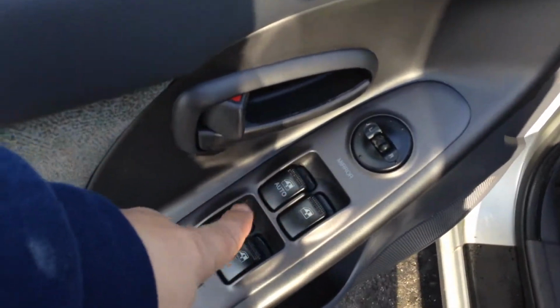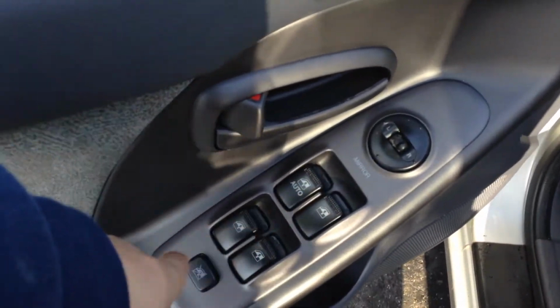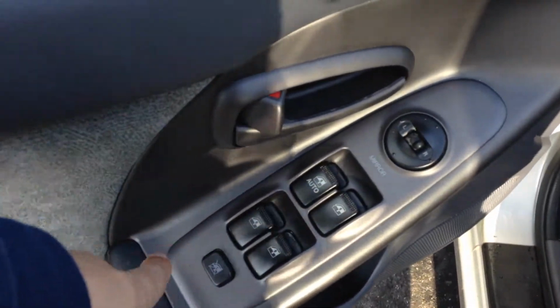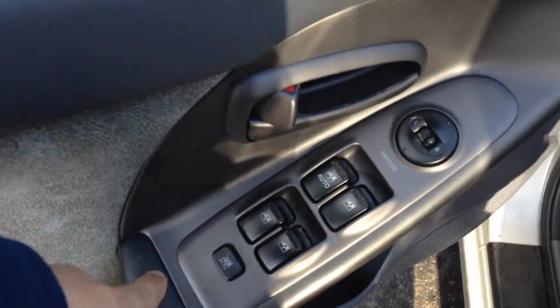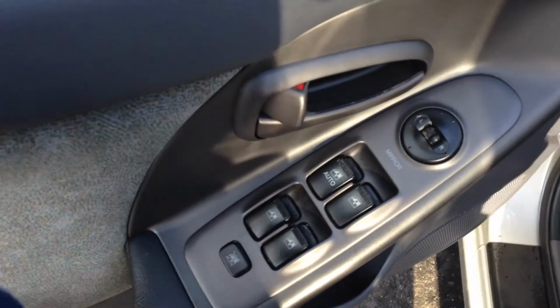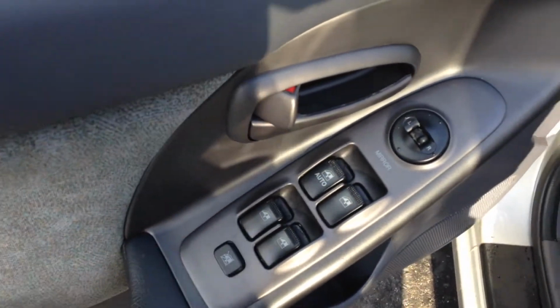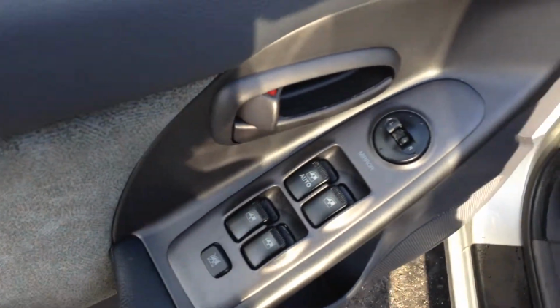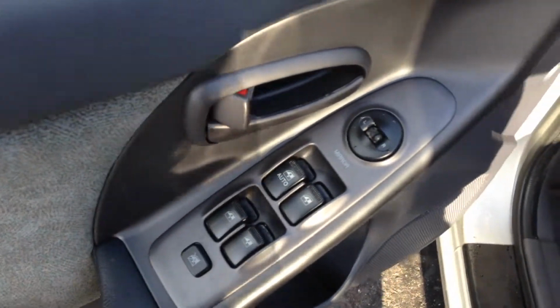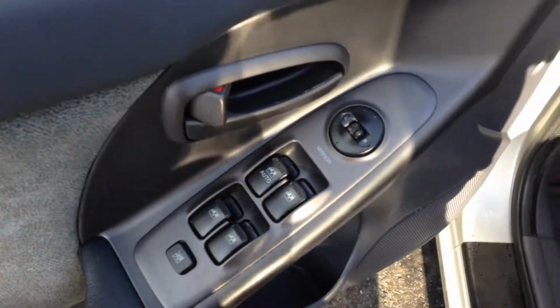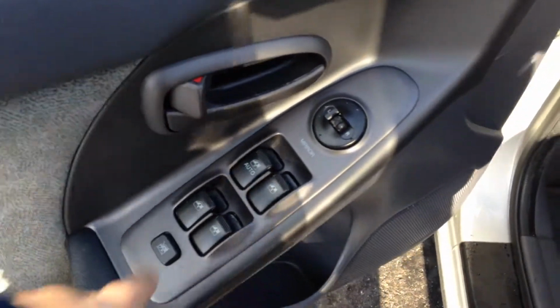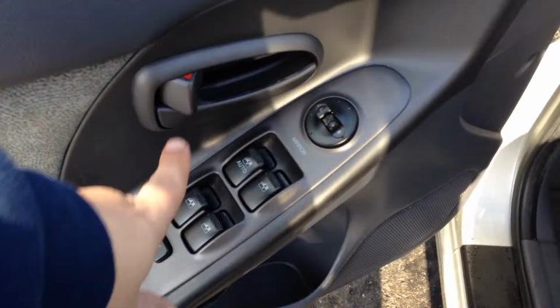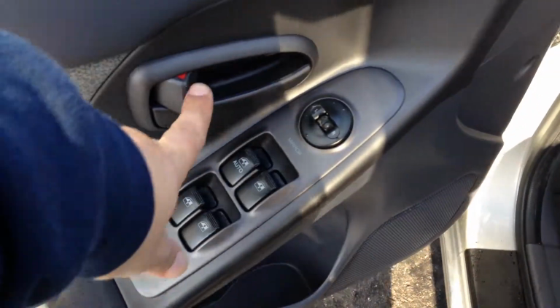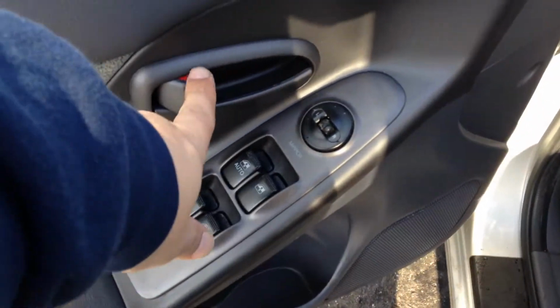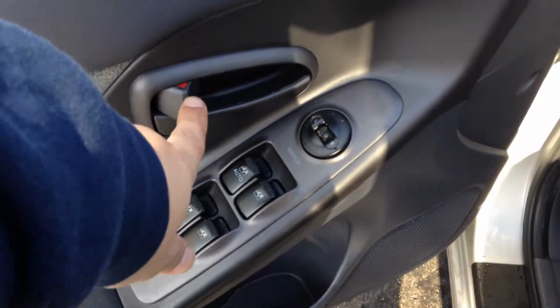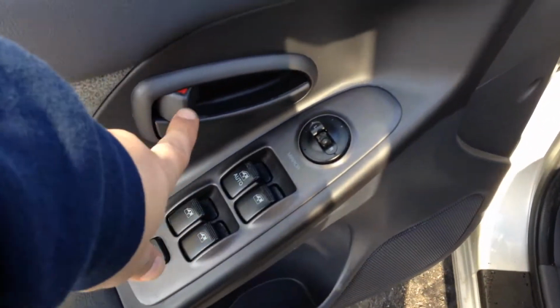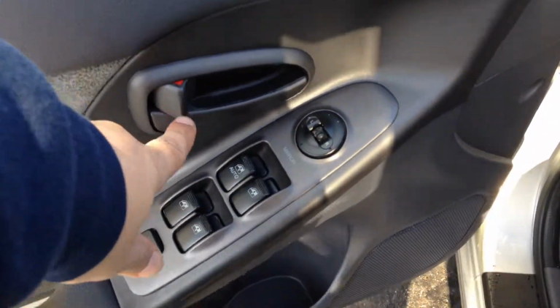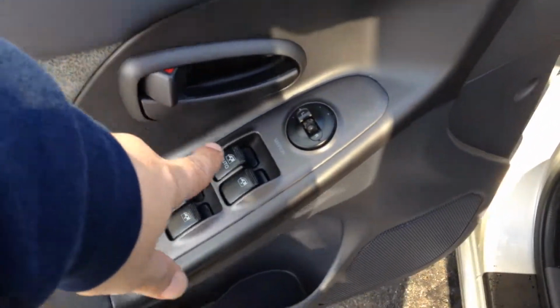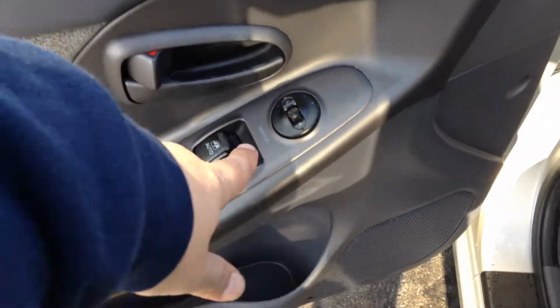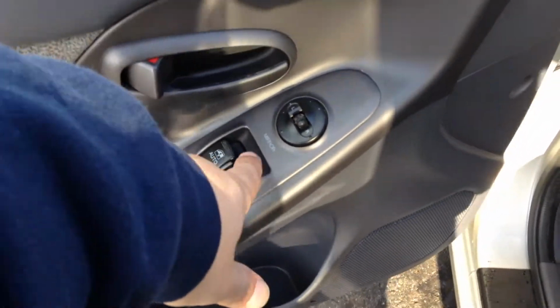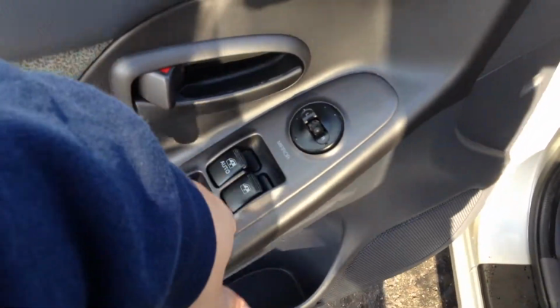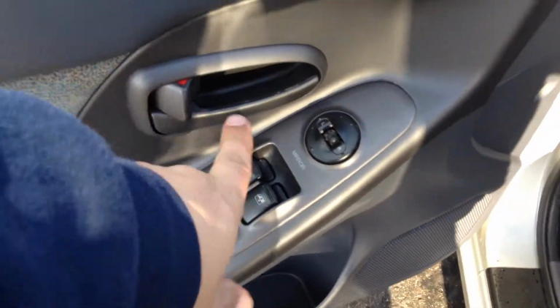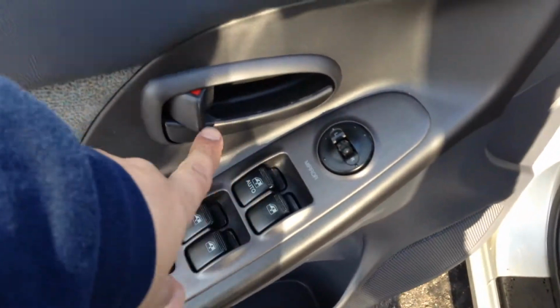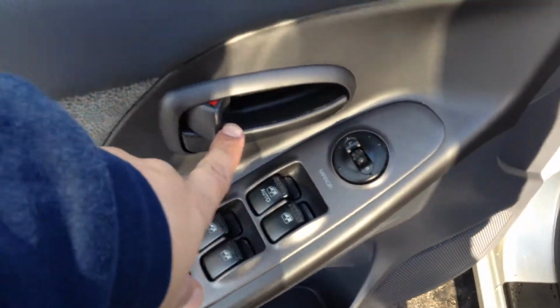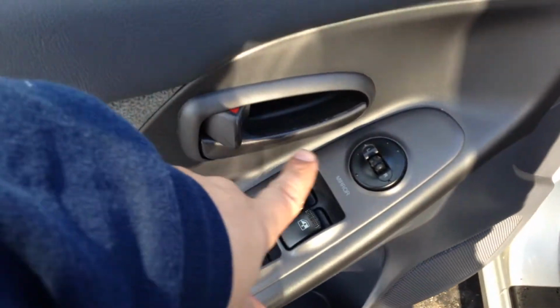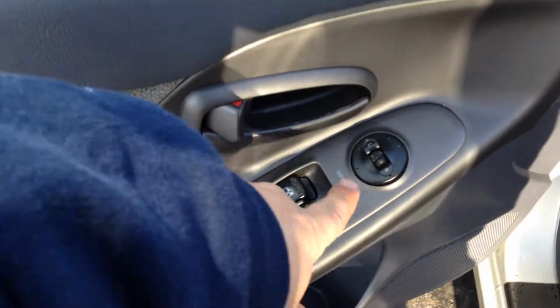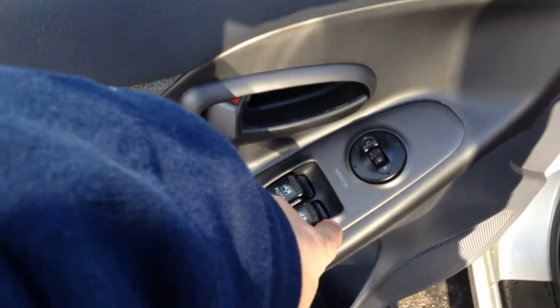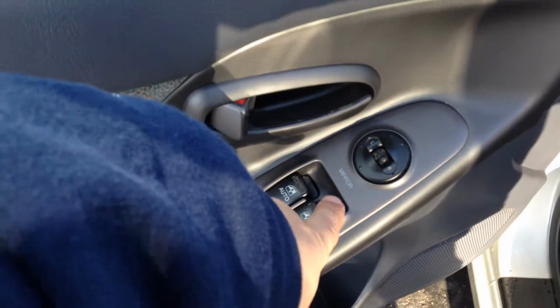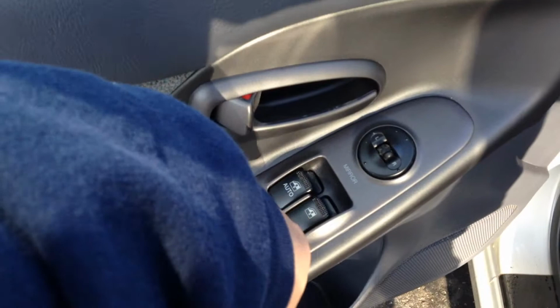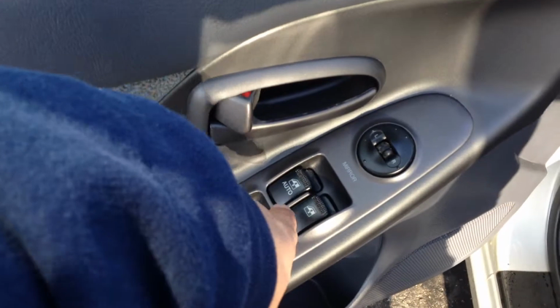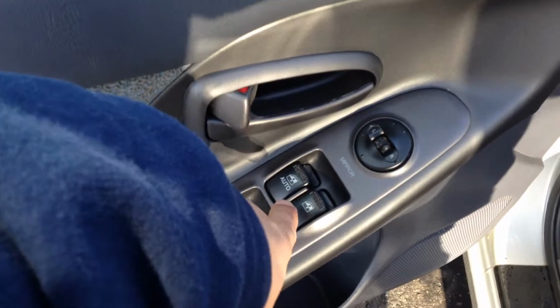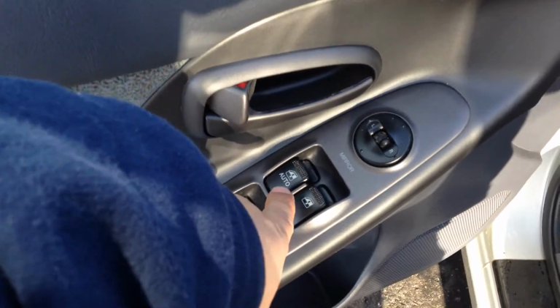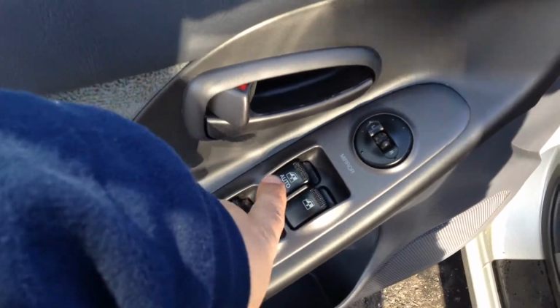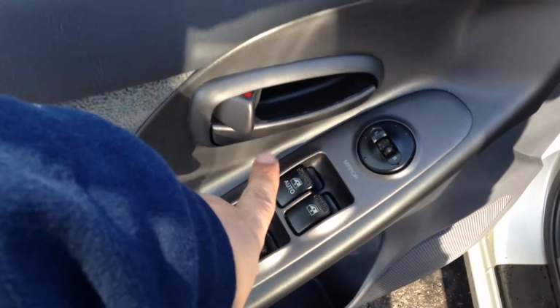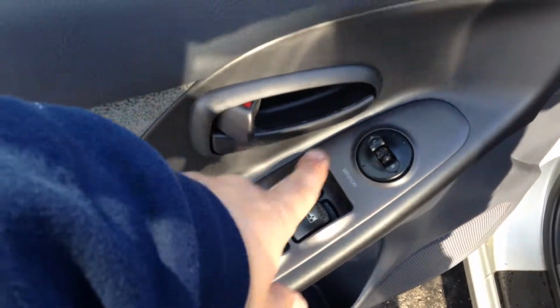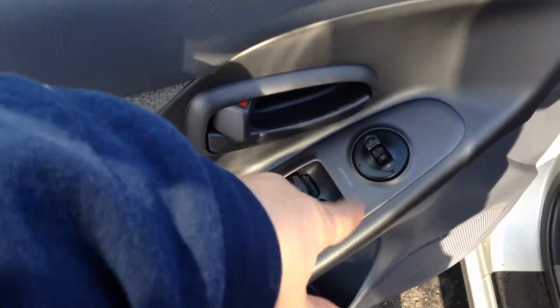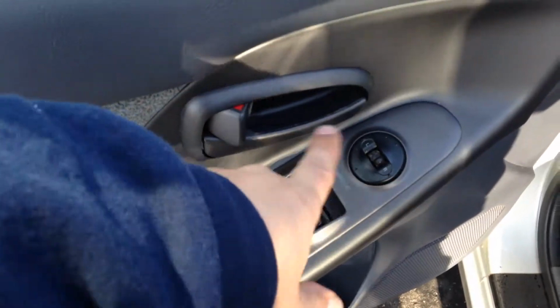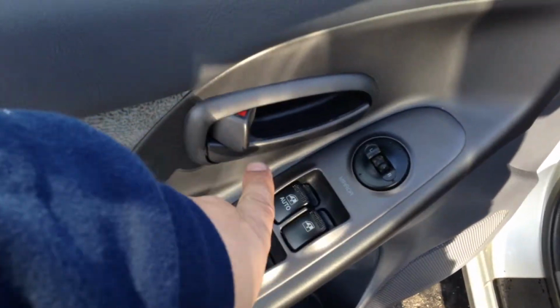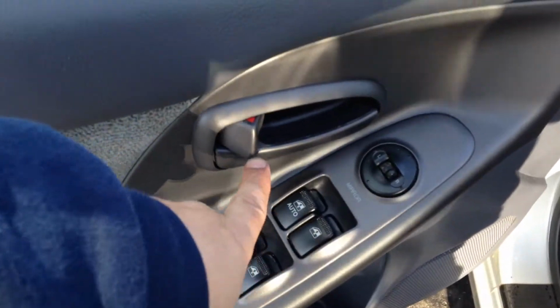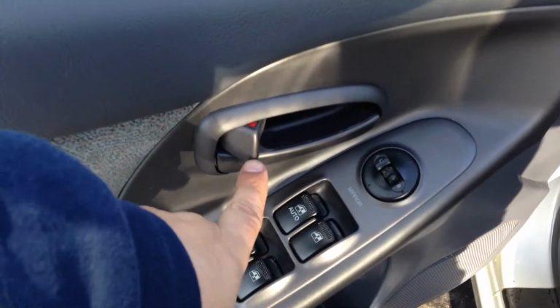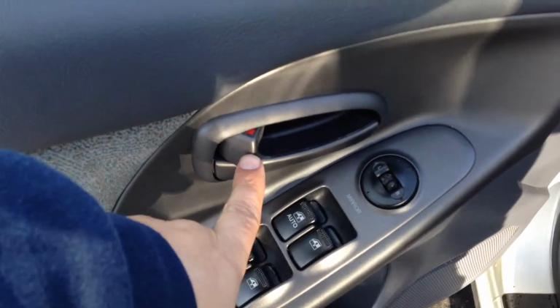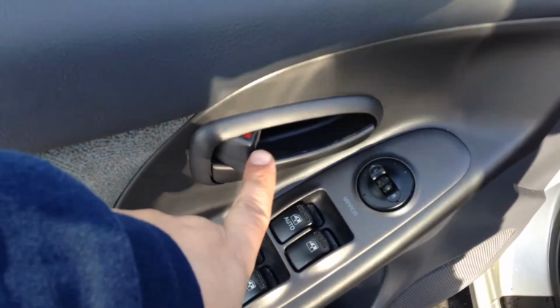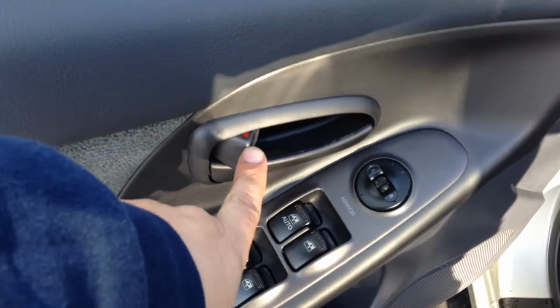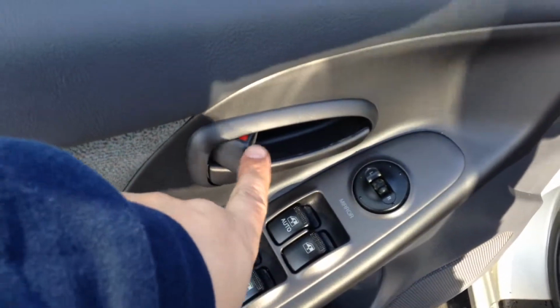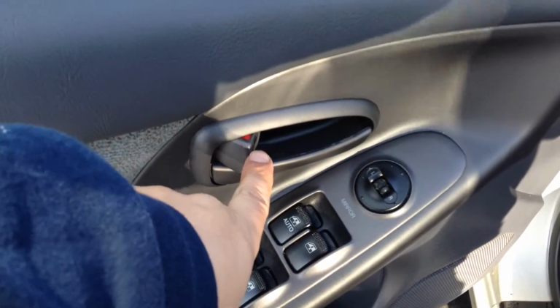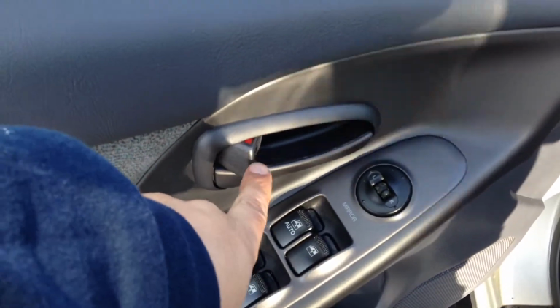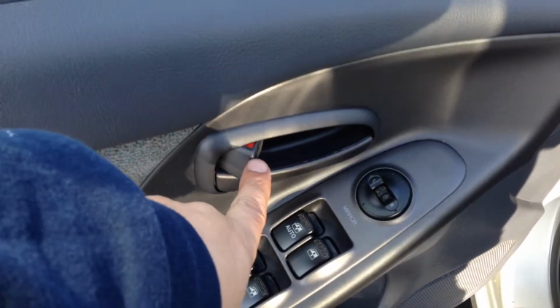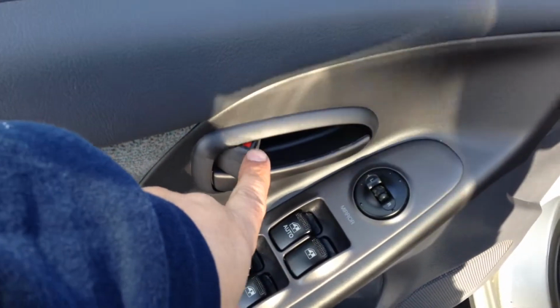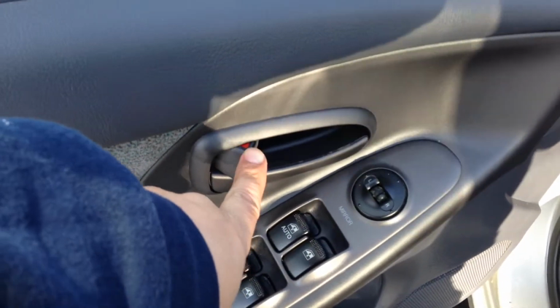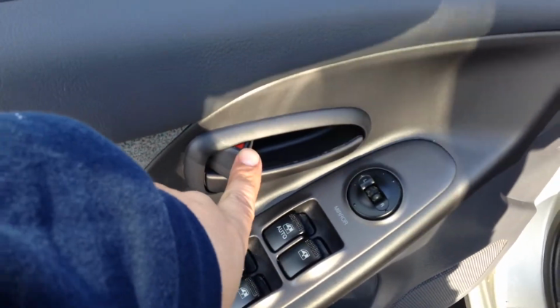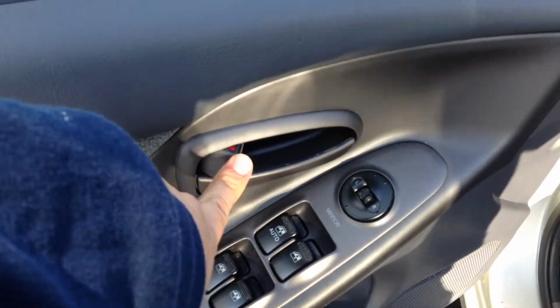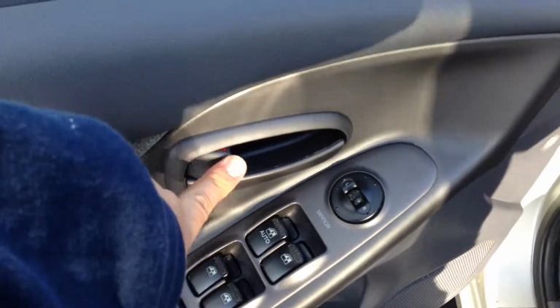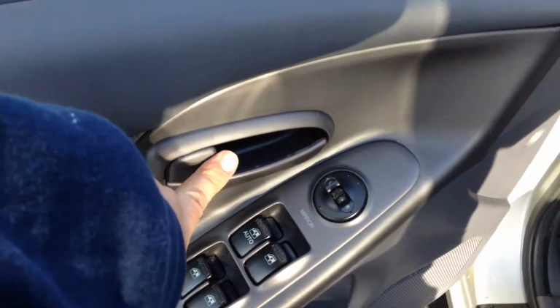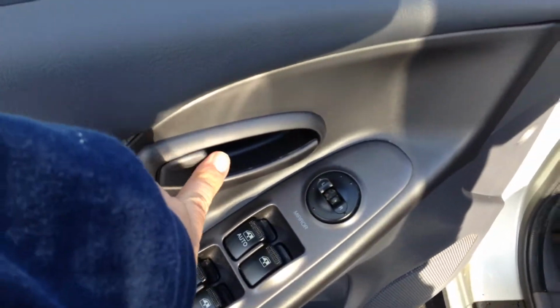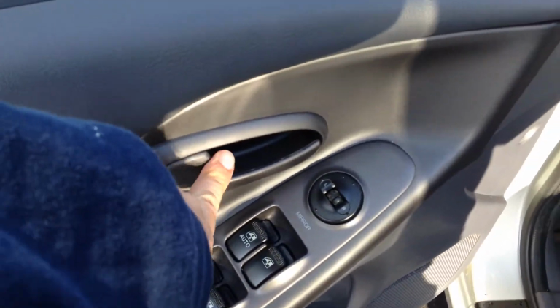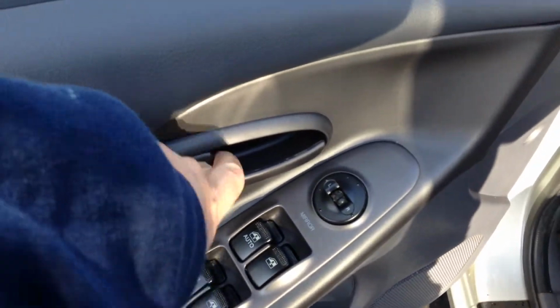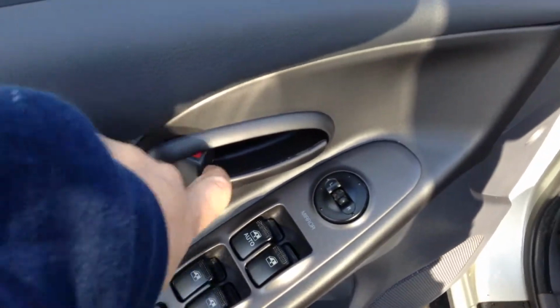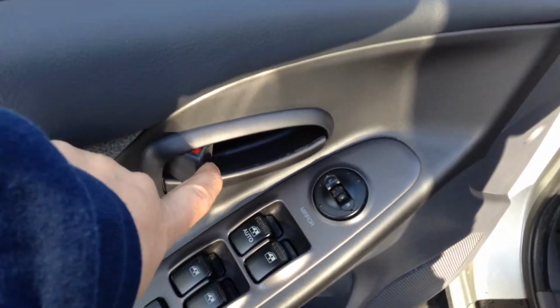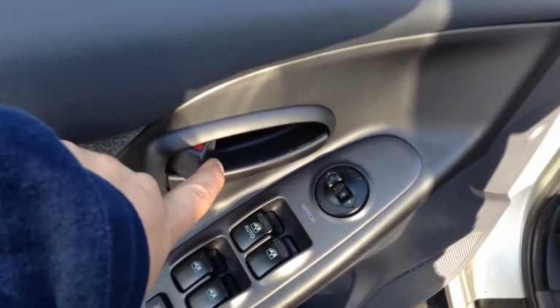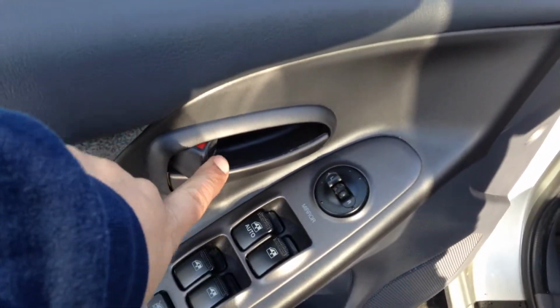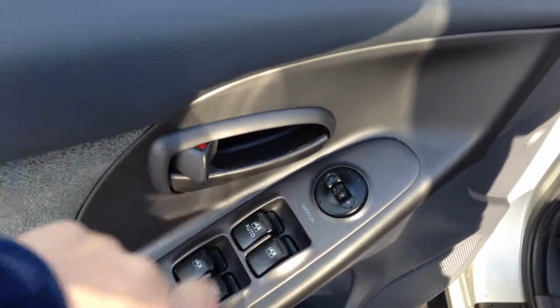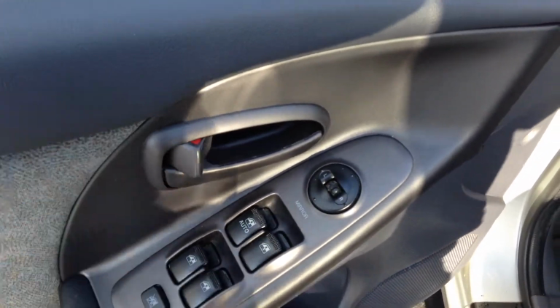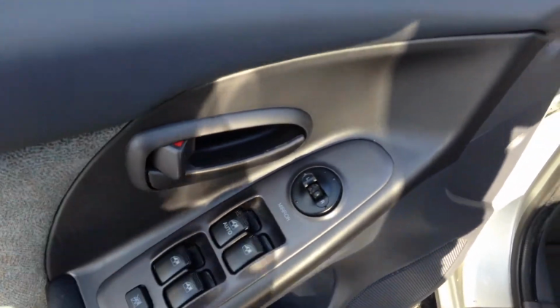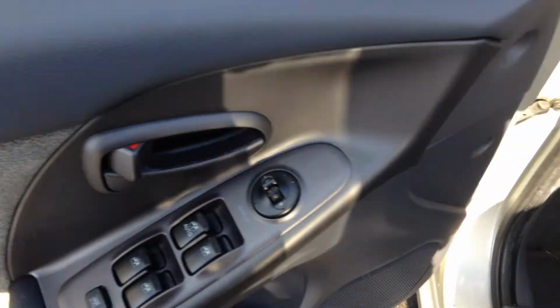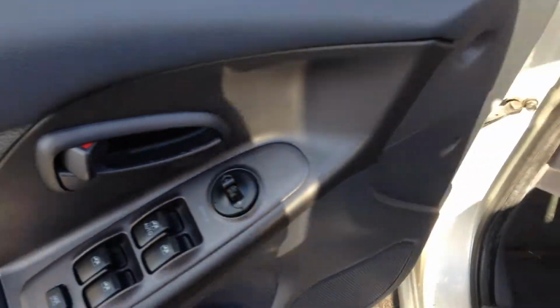Over here you do have the power mirrors, power door locks, and the power windows. The door locks work like that.